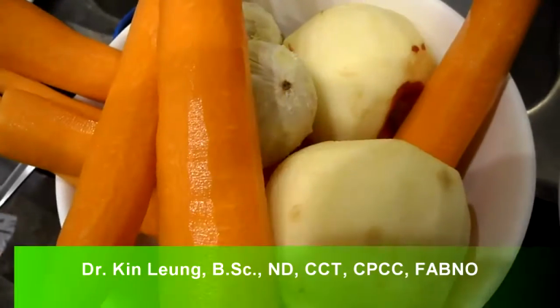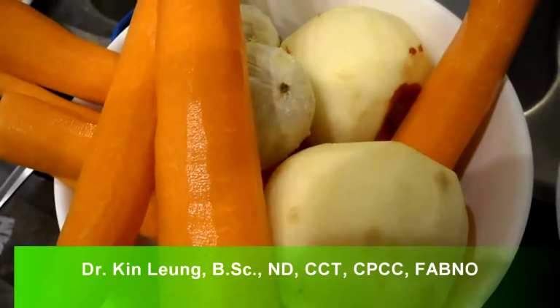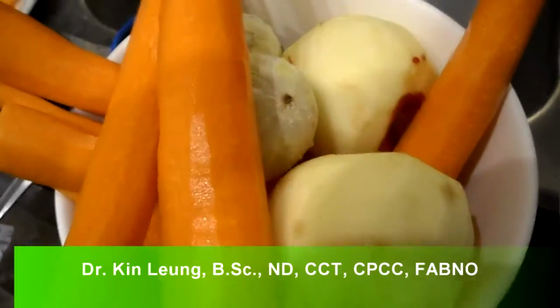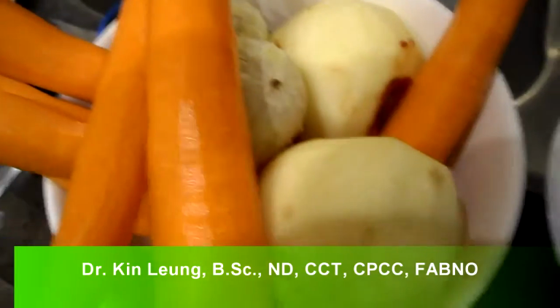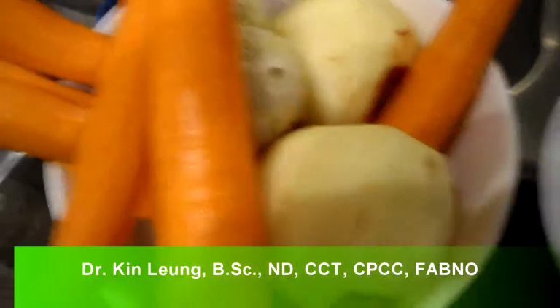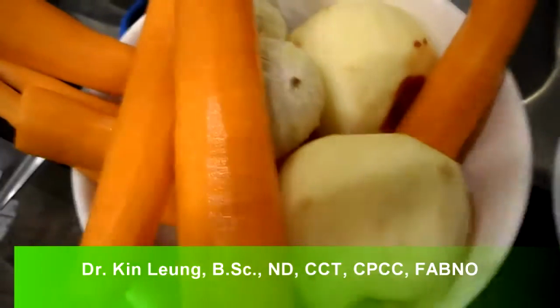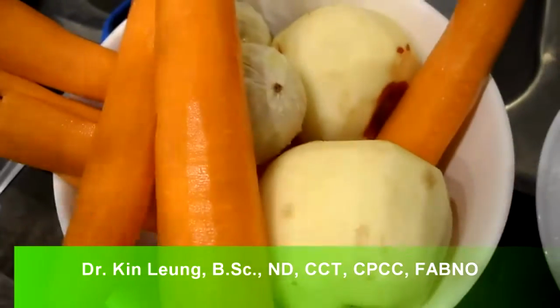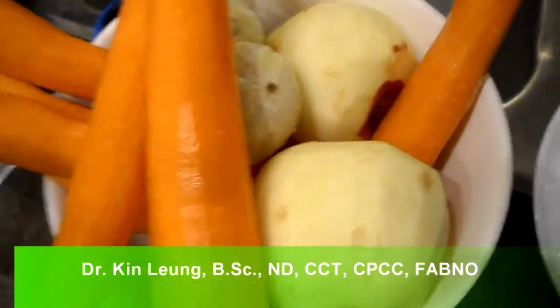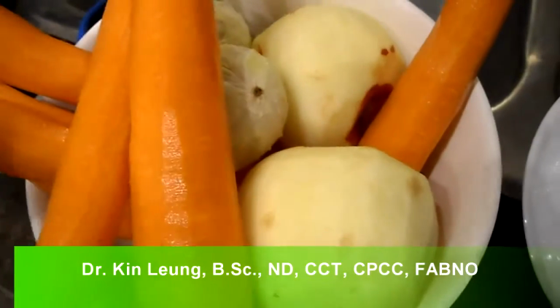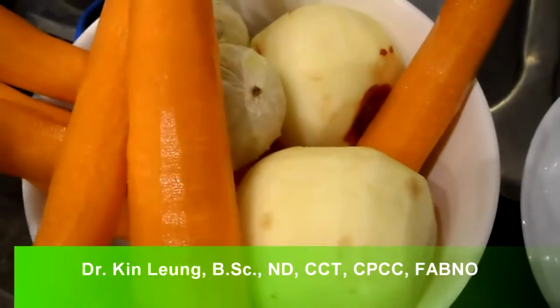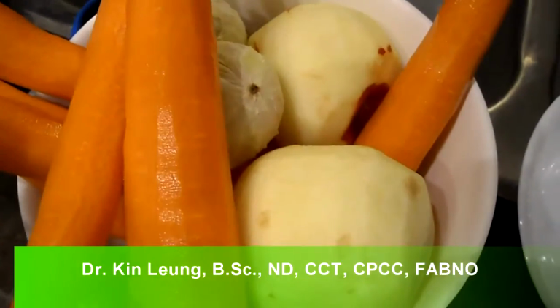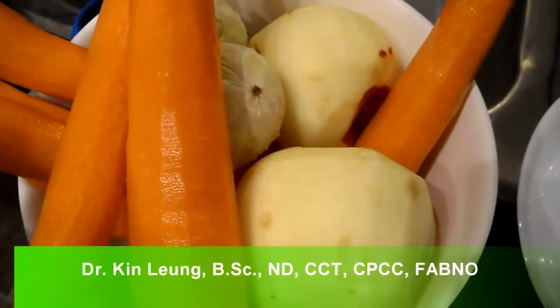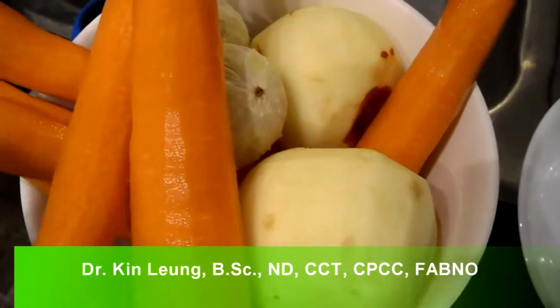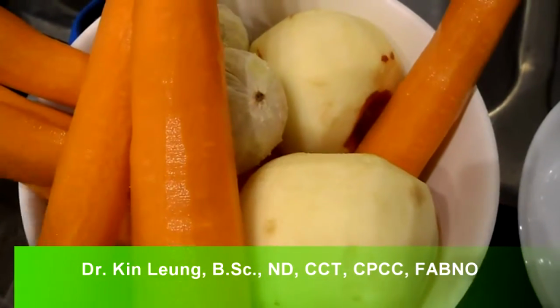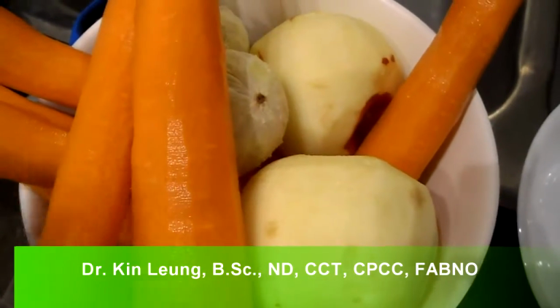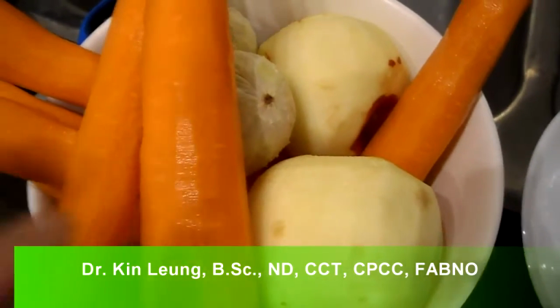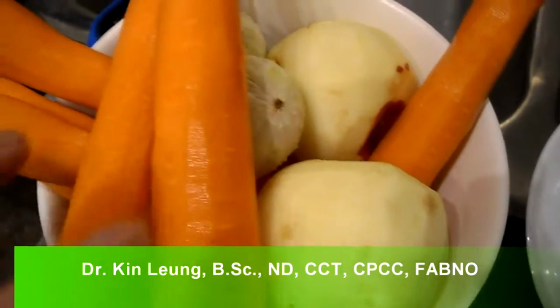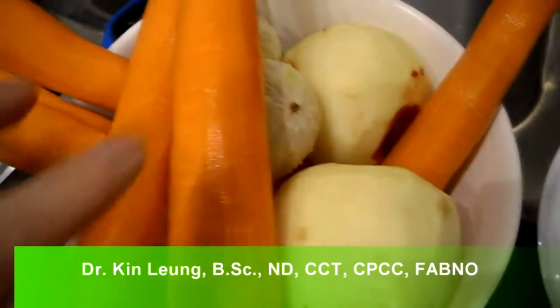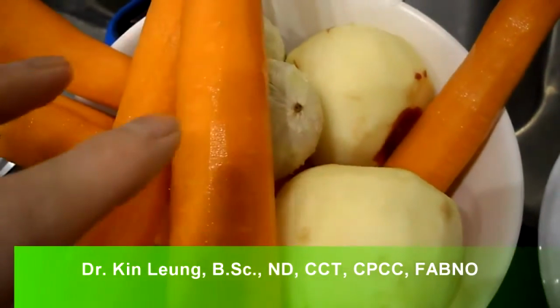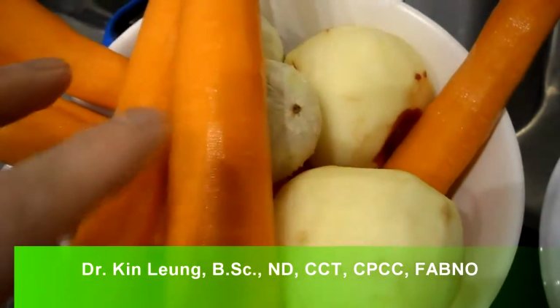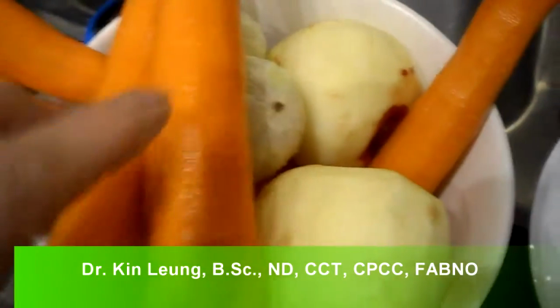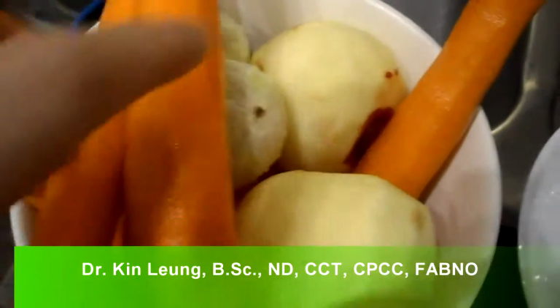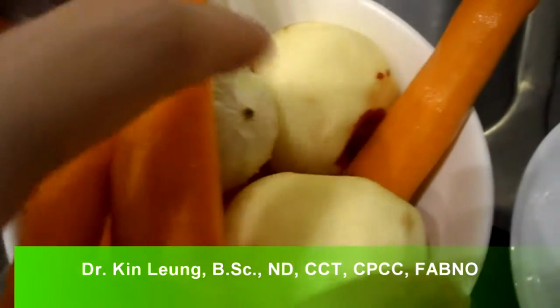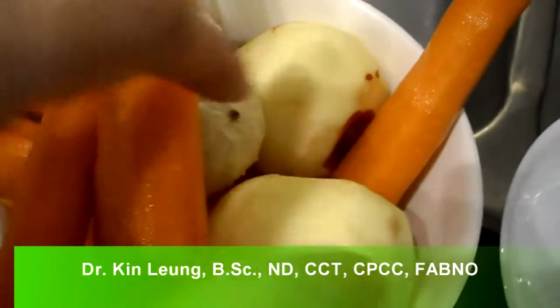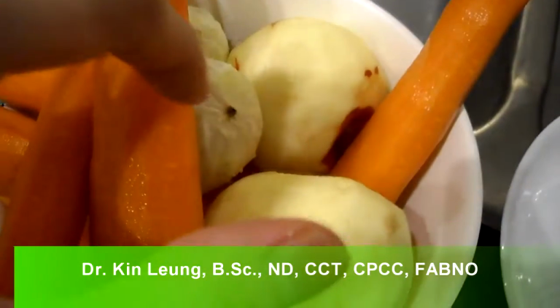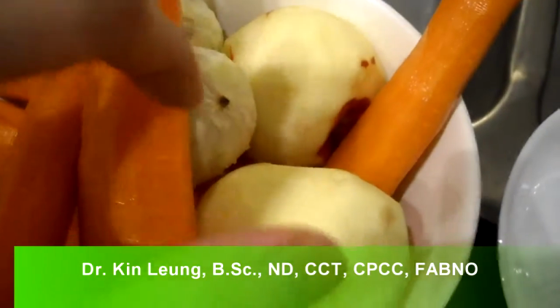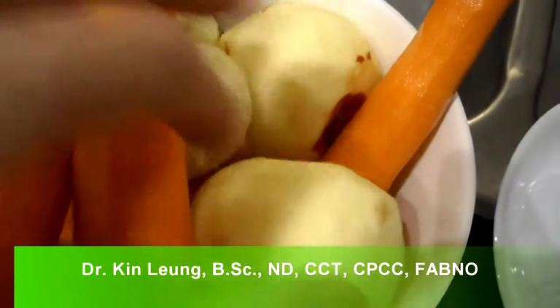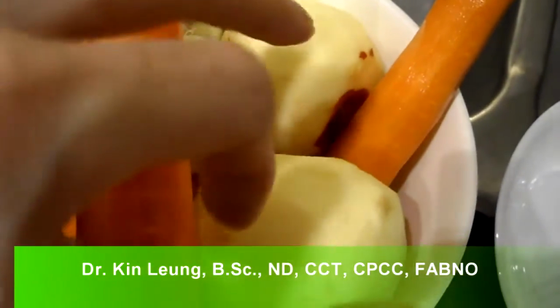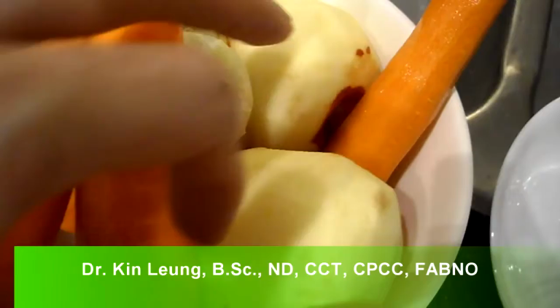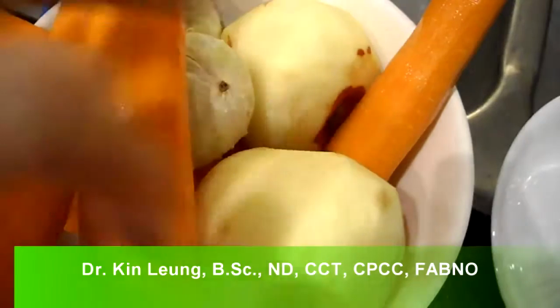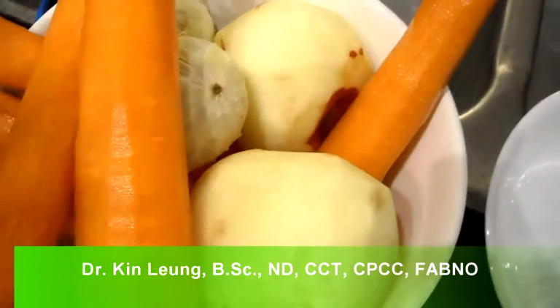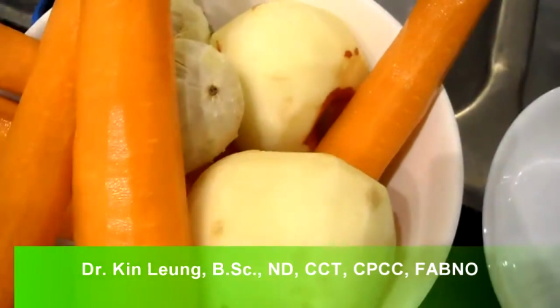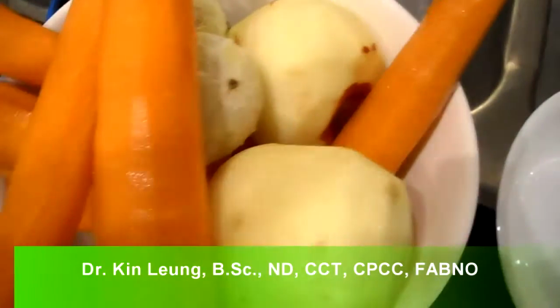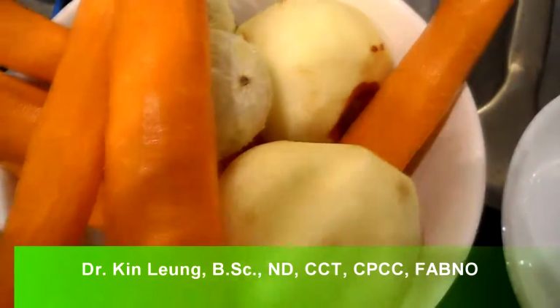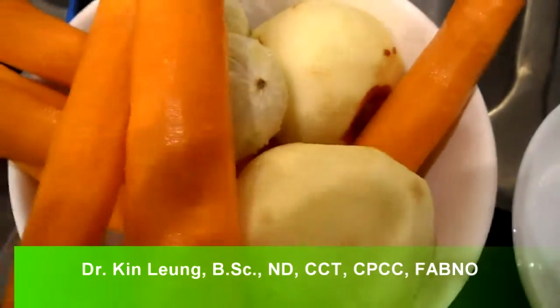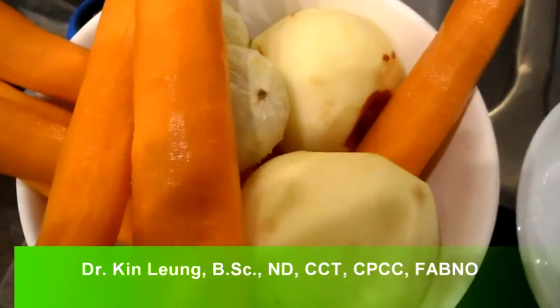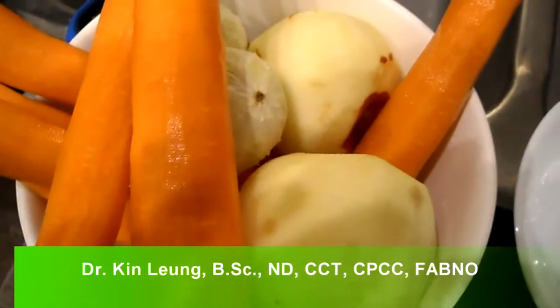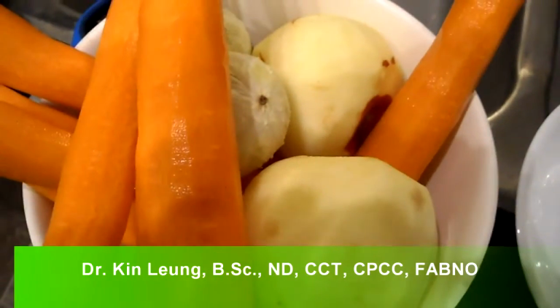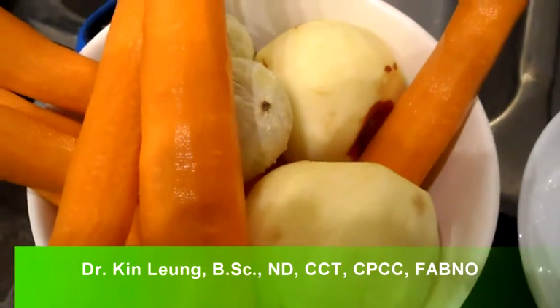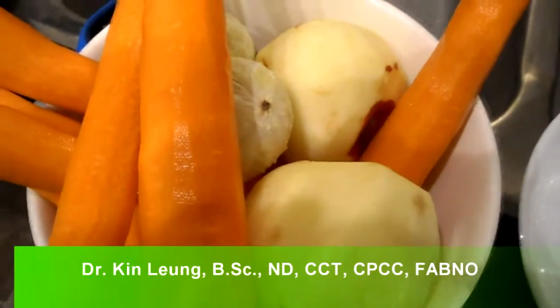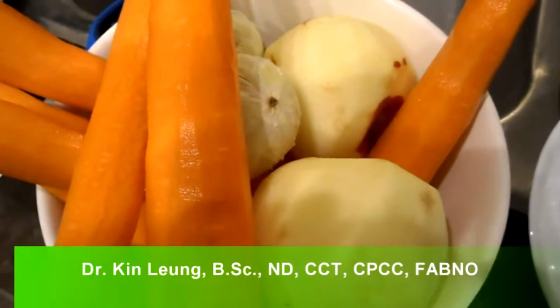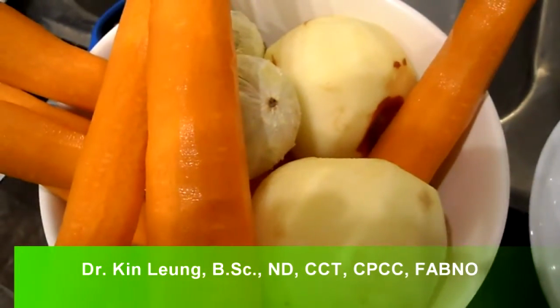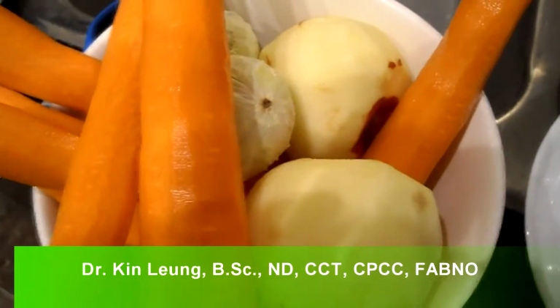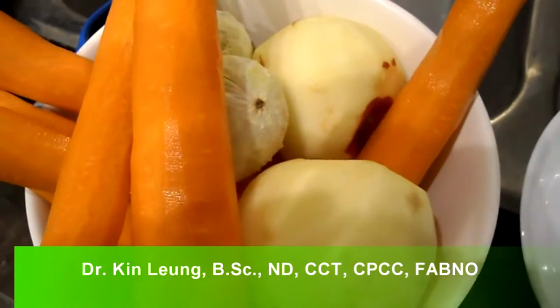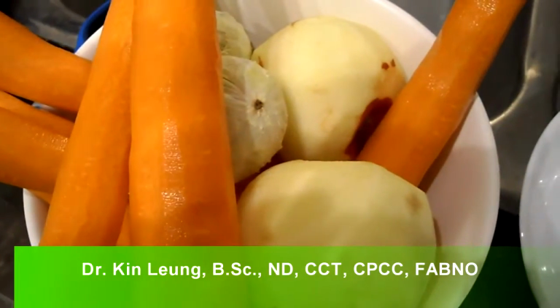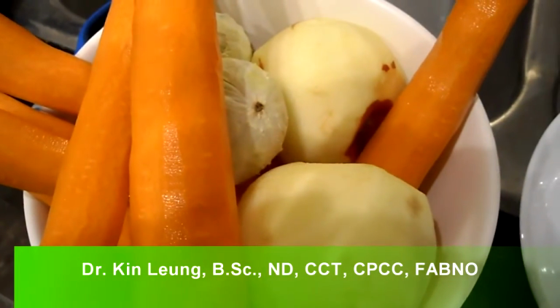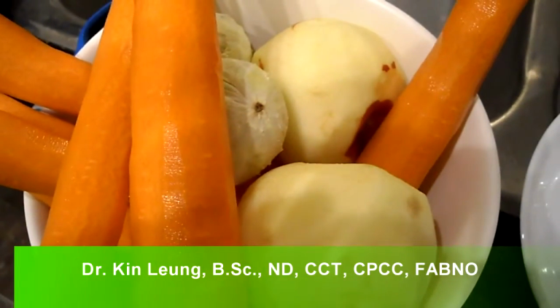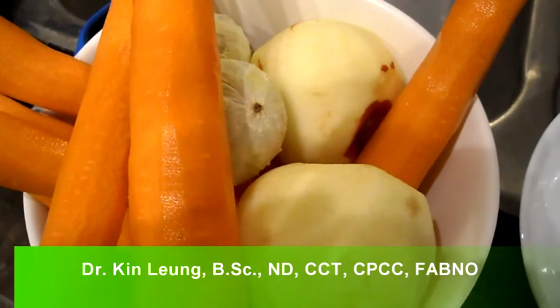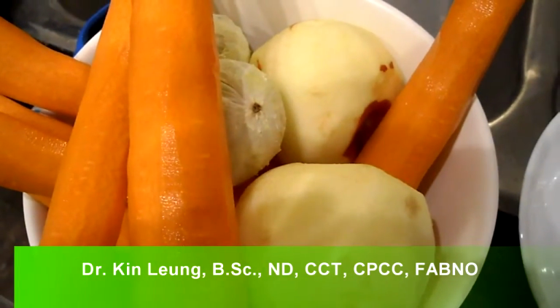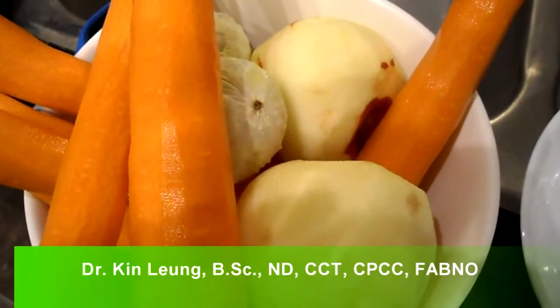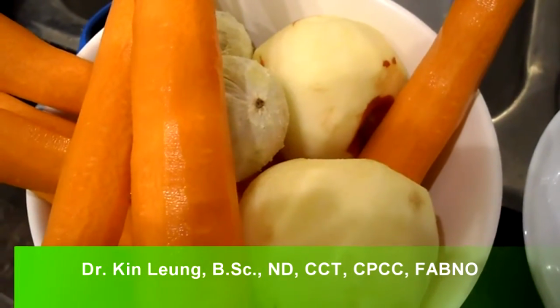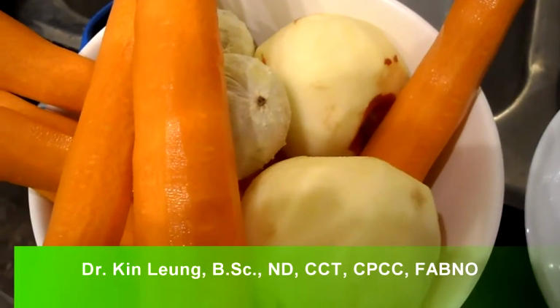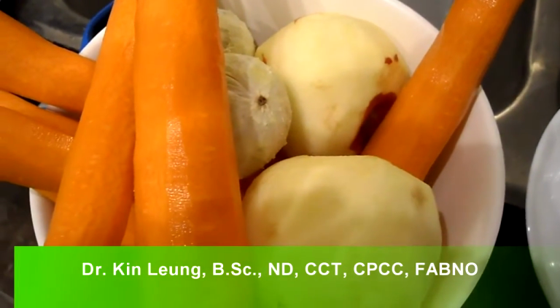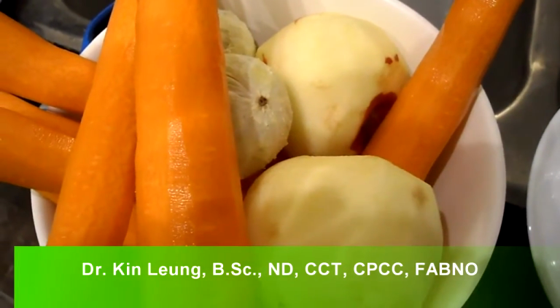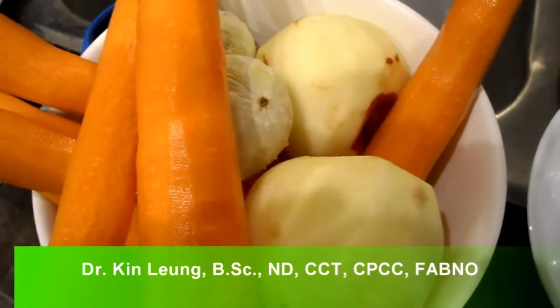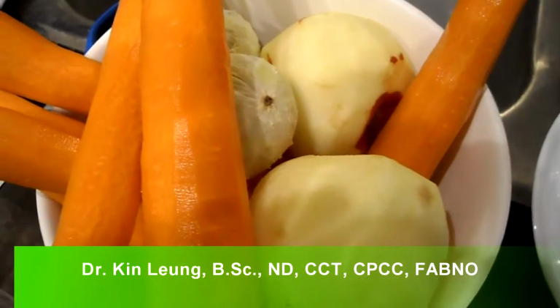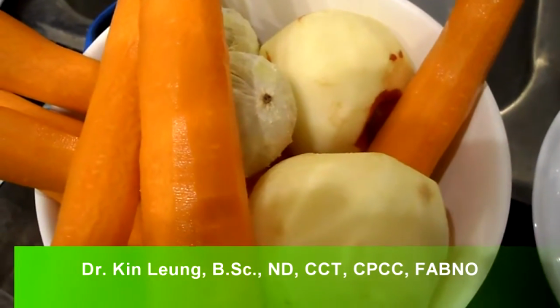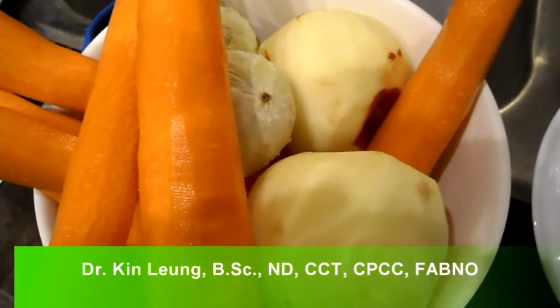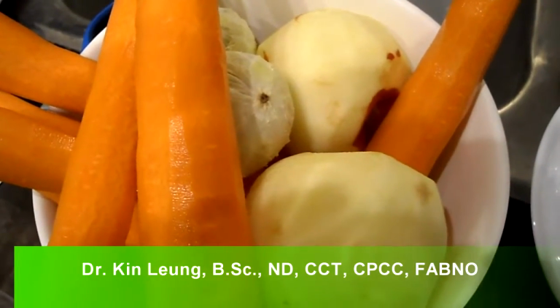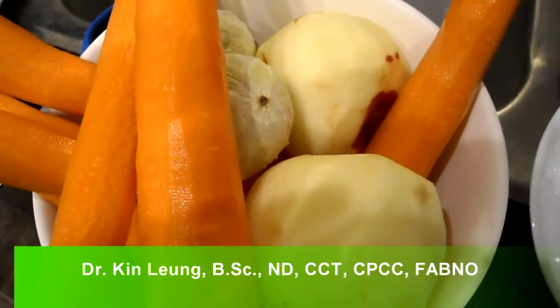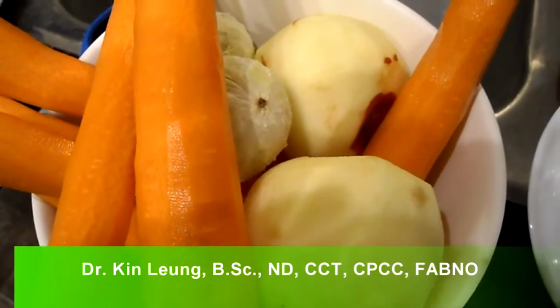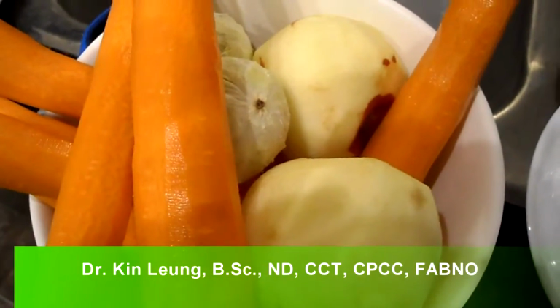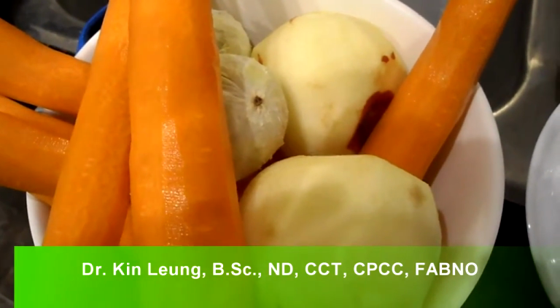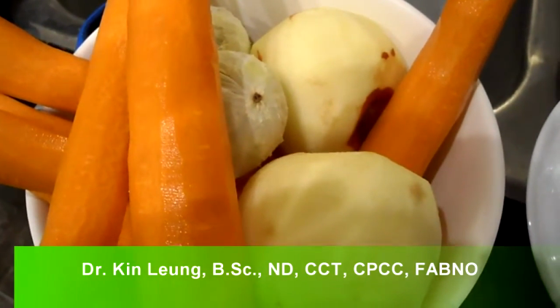Today I'm doing a quick juicing recipe. We've got carrots, two limes, and some gala apples. I'll do a quick taste test and do a yield for you, so stay tuned.